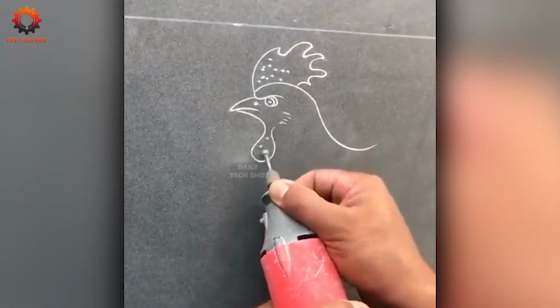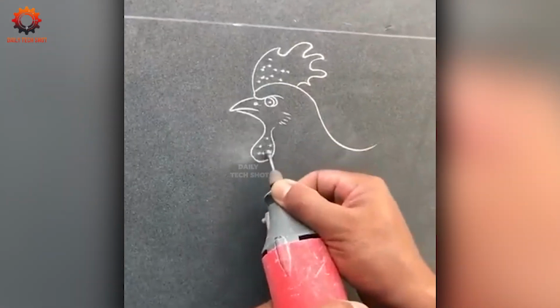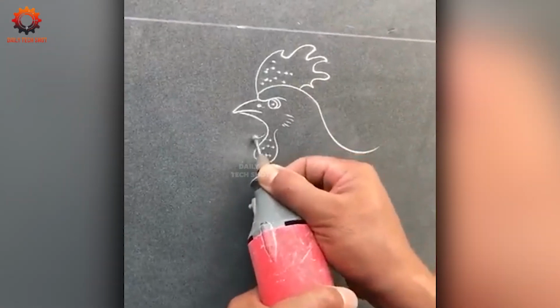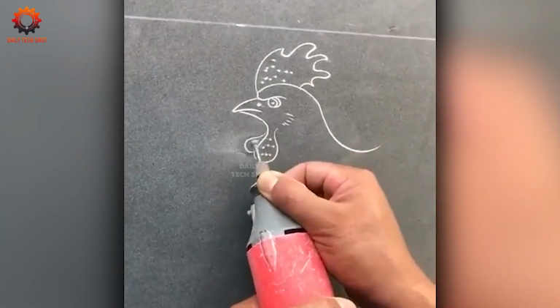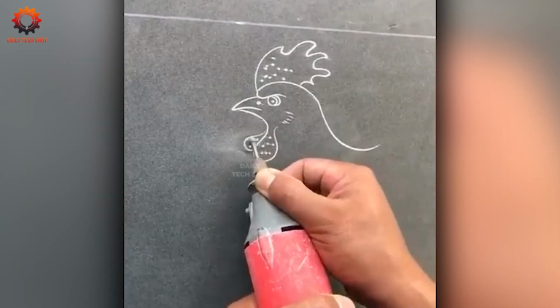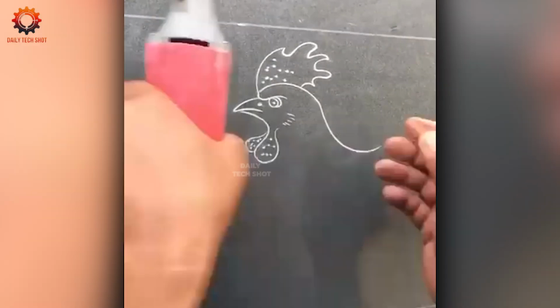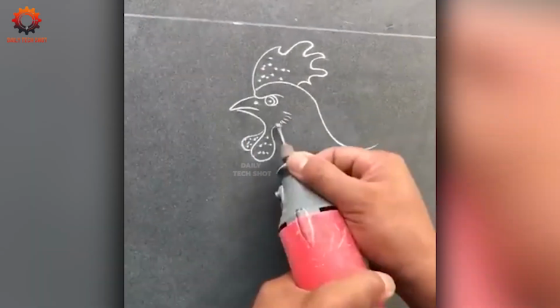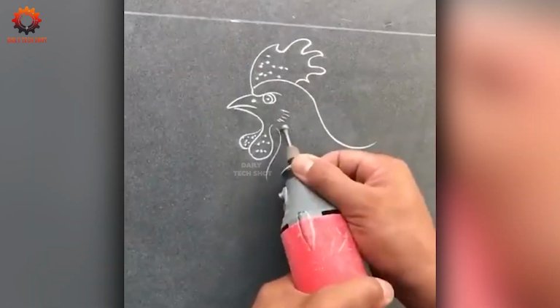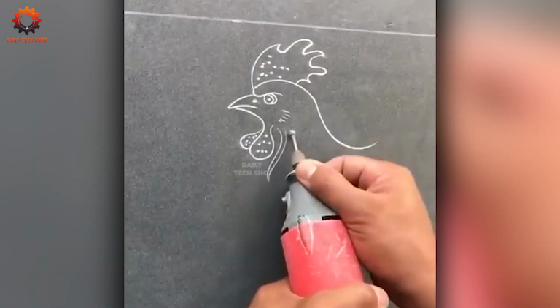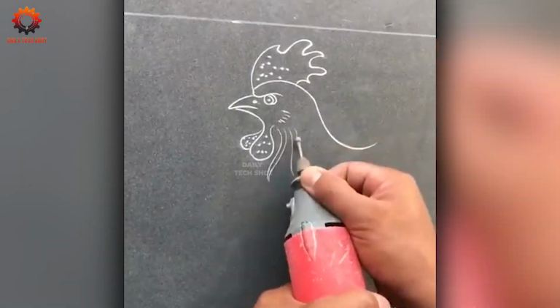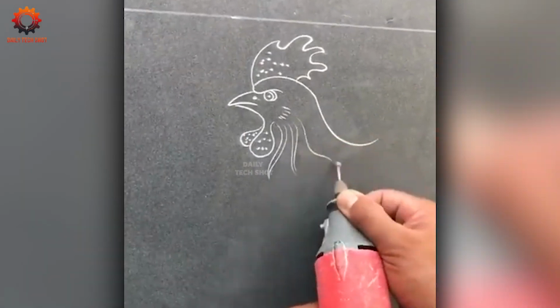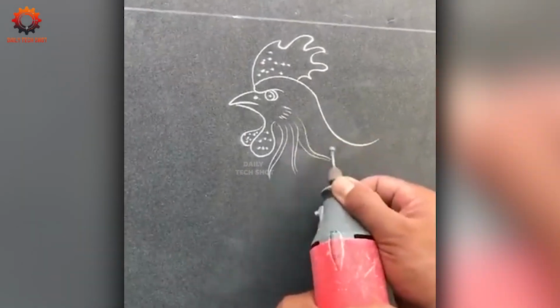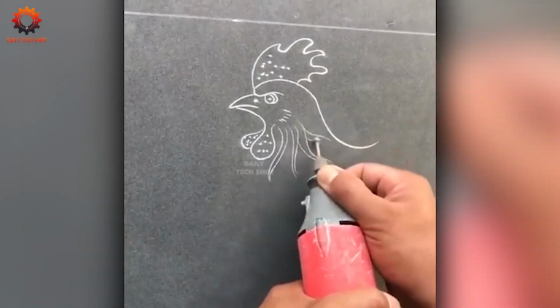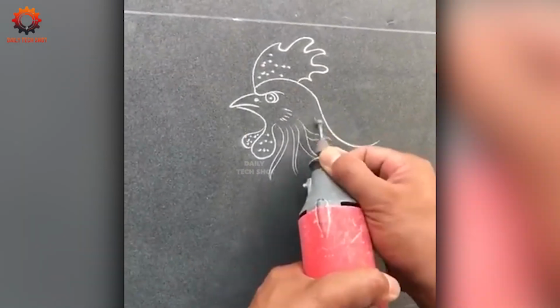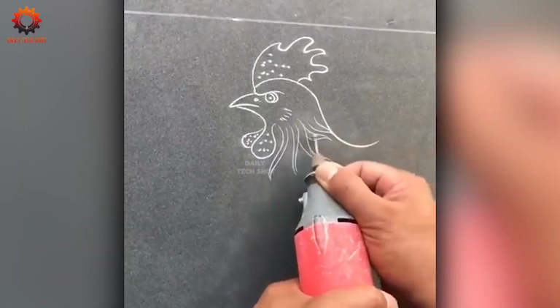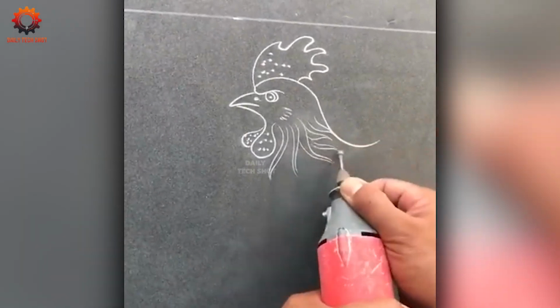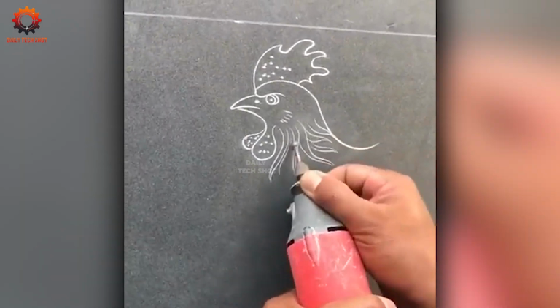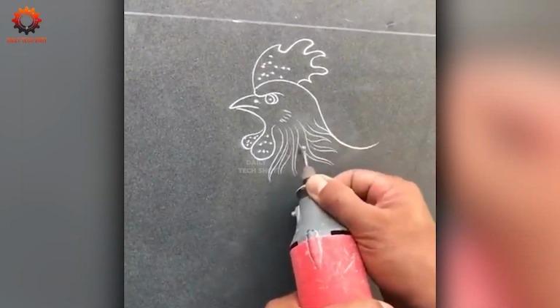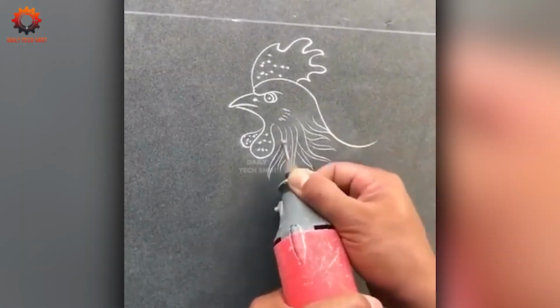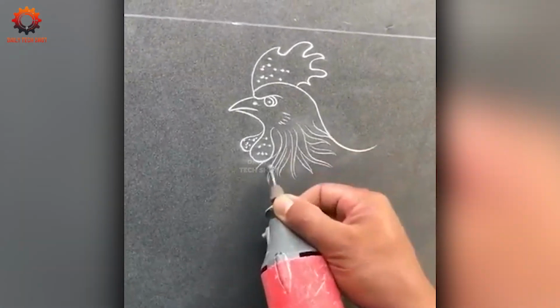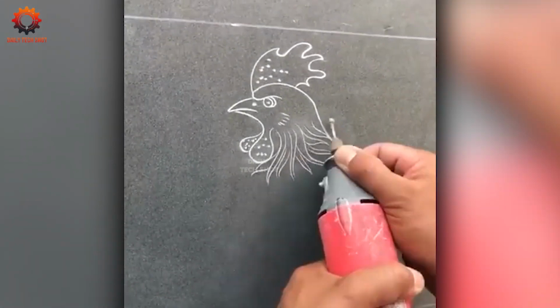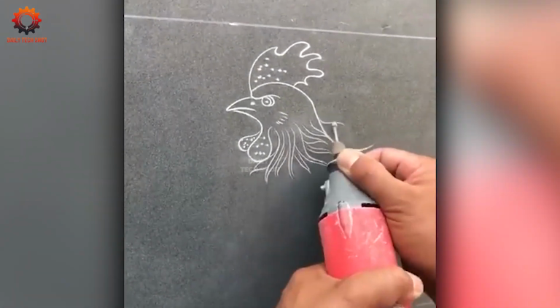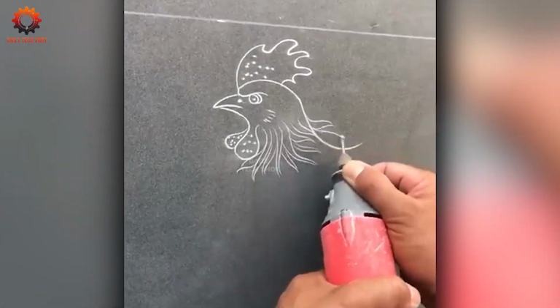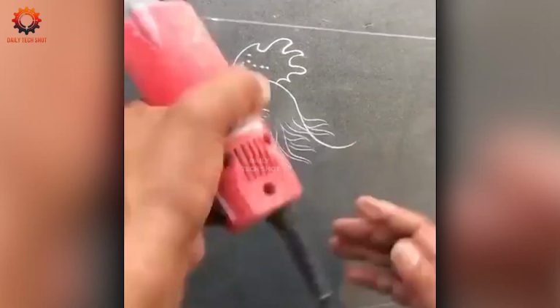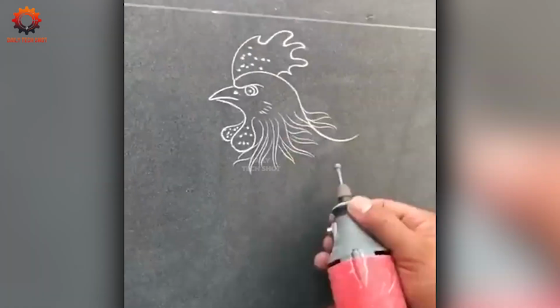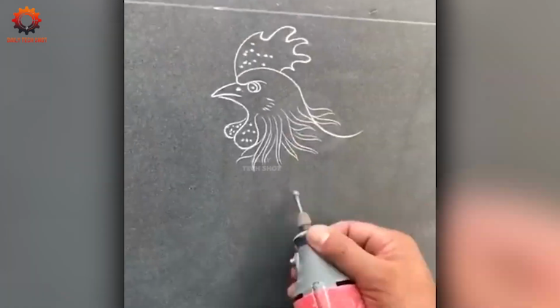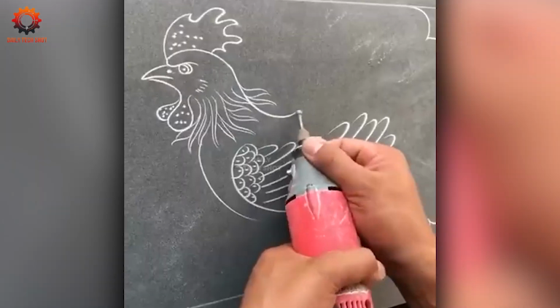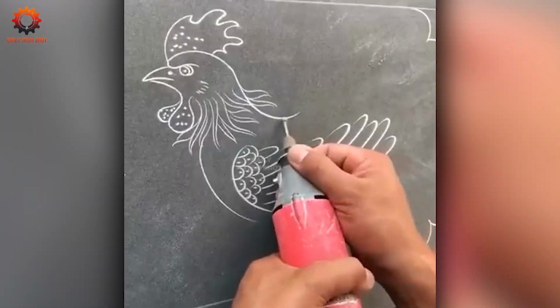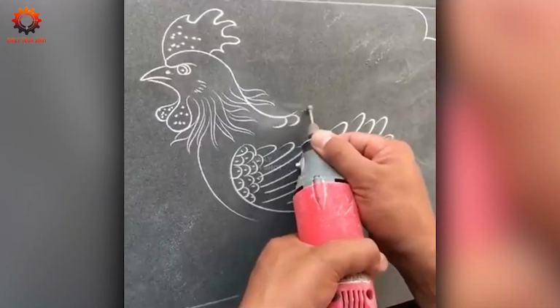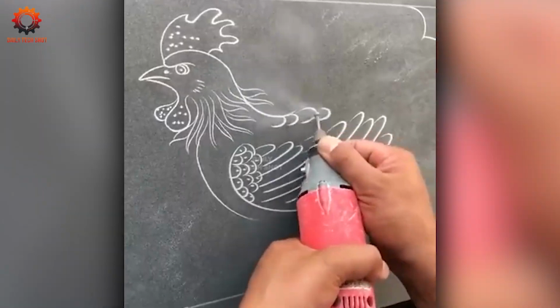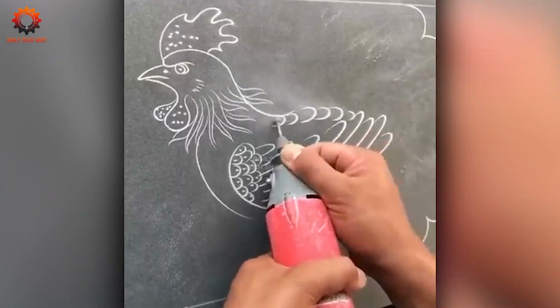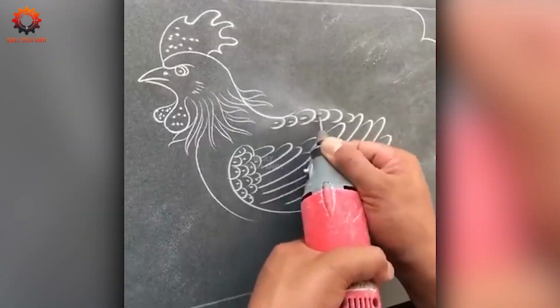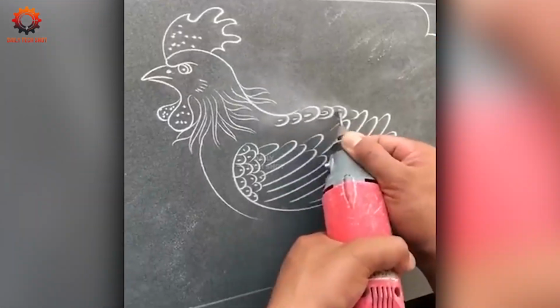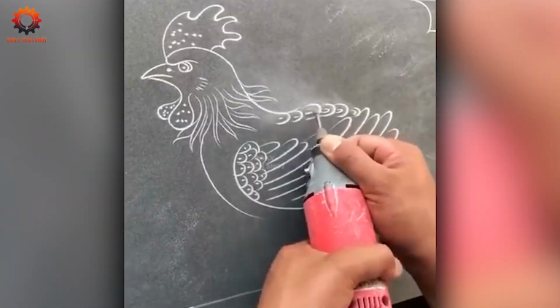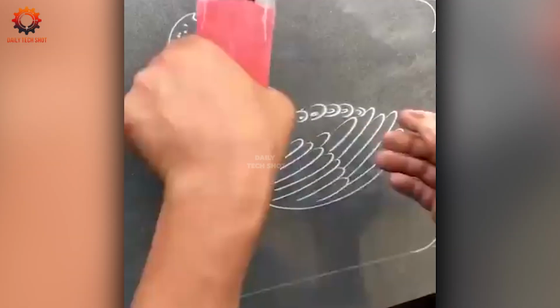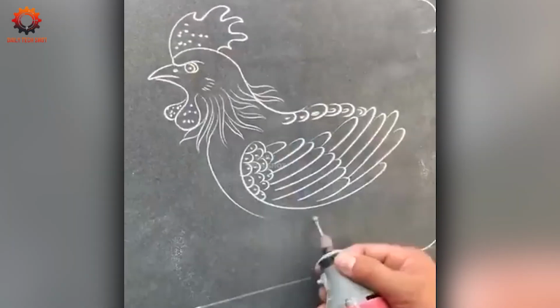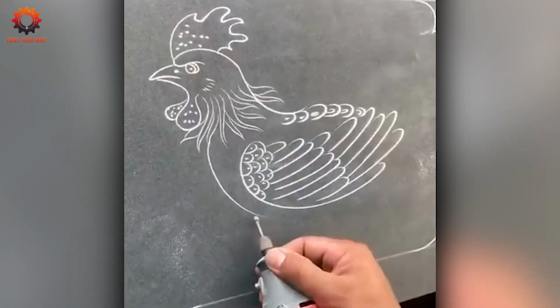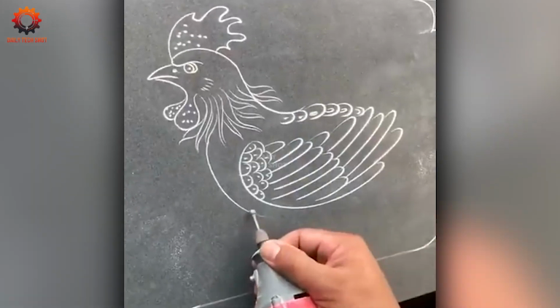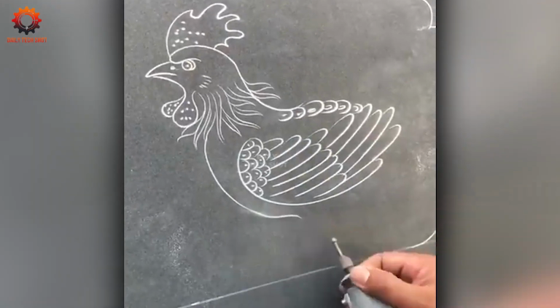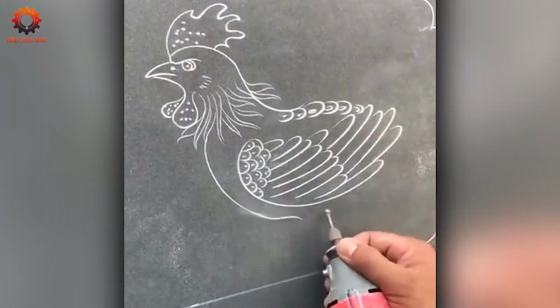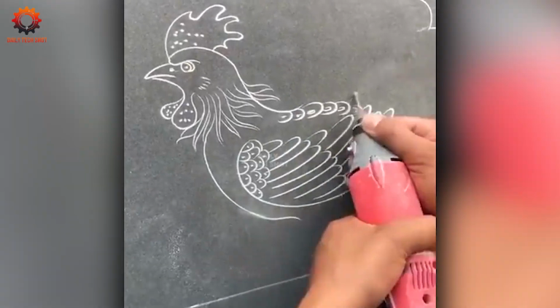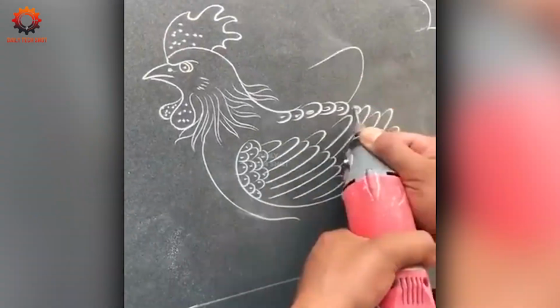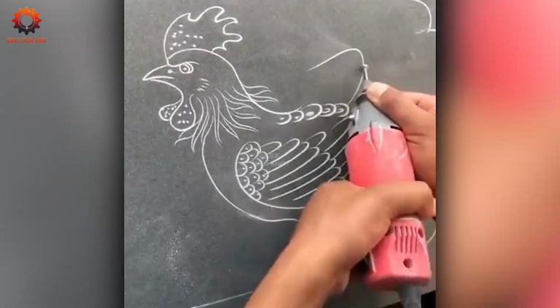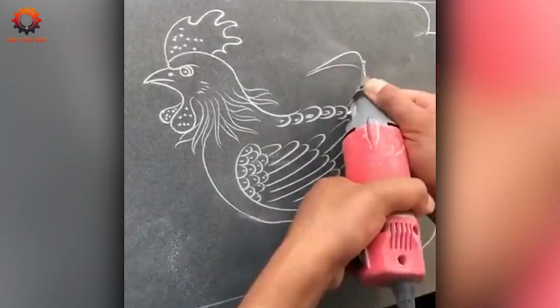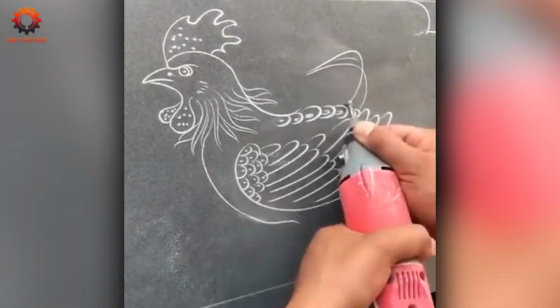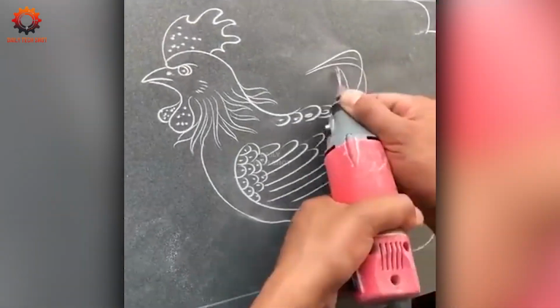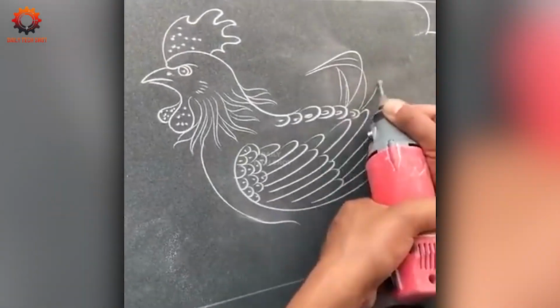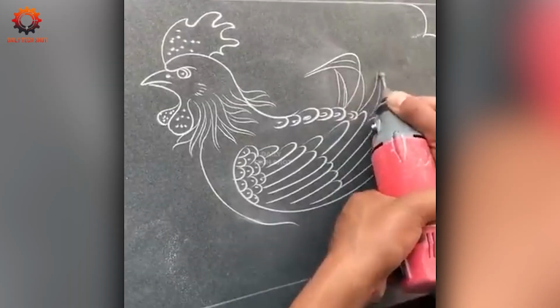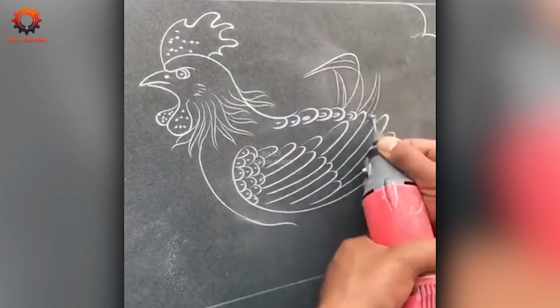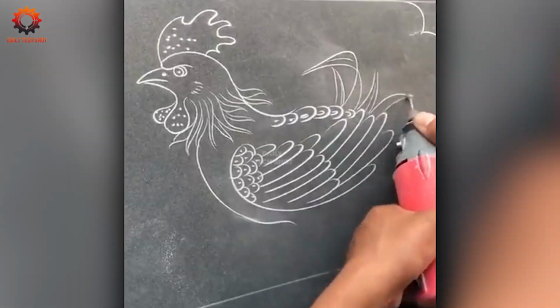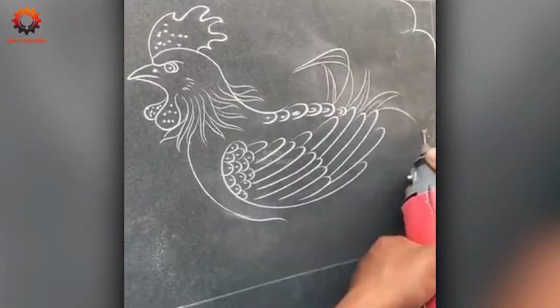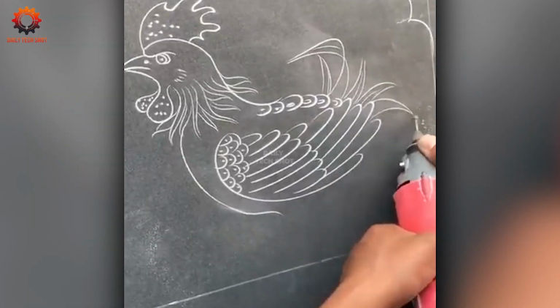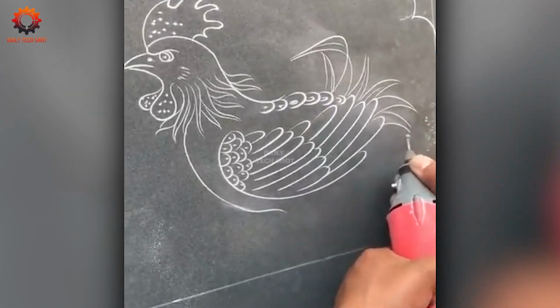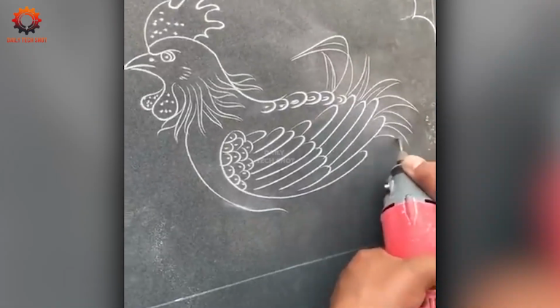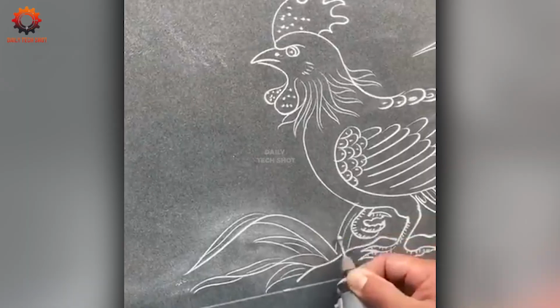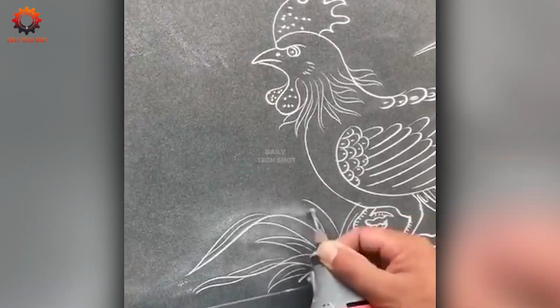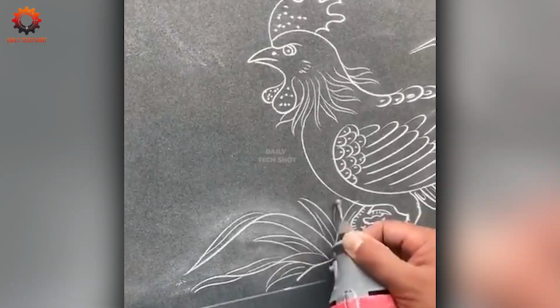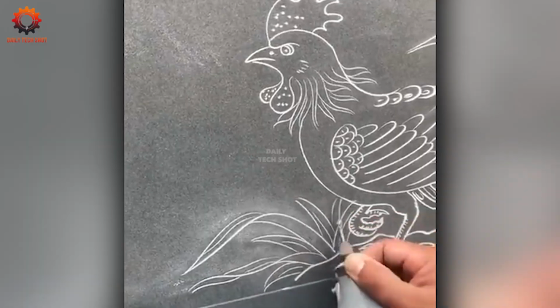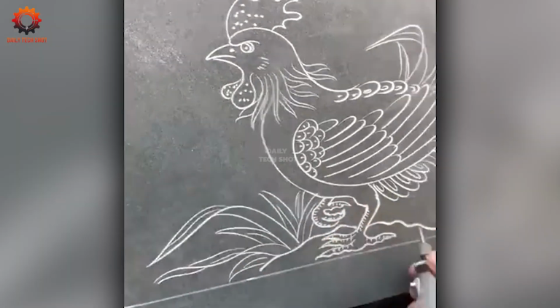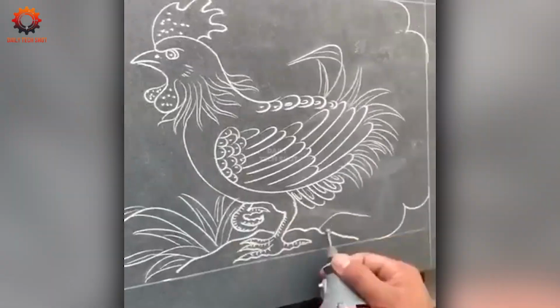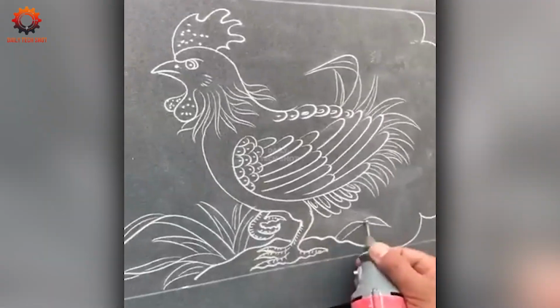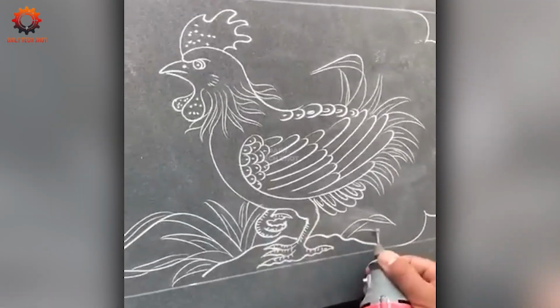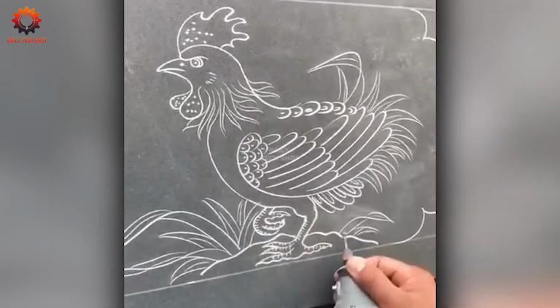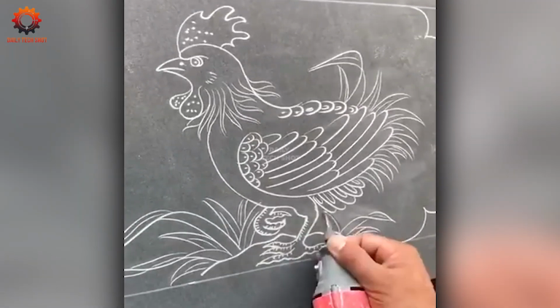Is this craftsman in the wrong line of work? His creativity and skill with tools turn even the simplest tasks into artful creations.